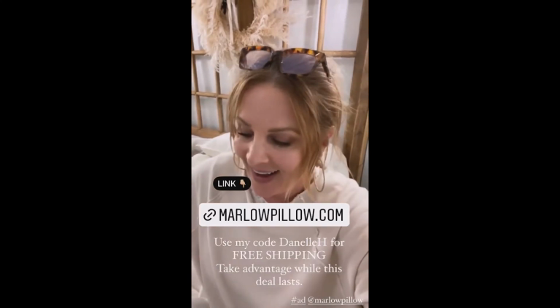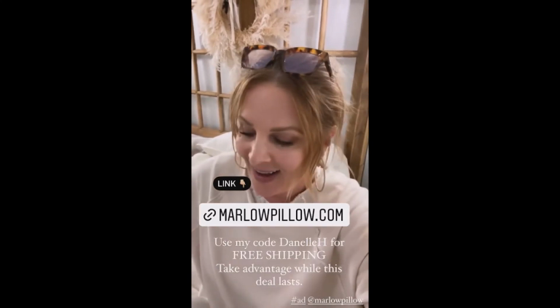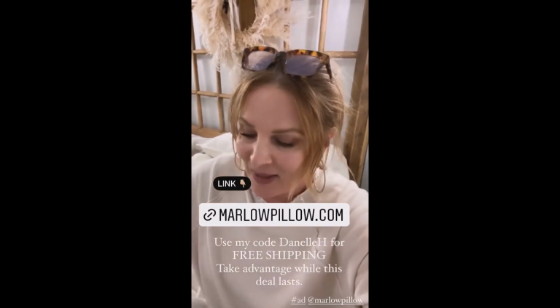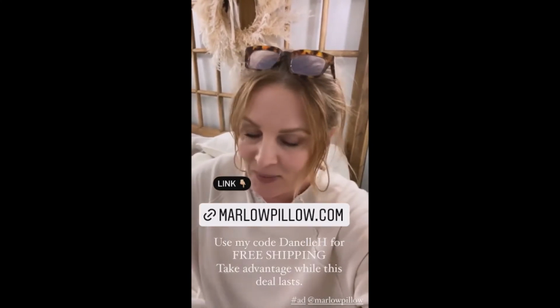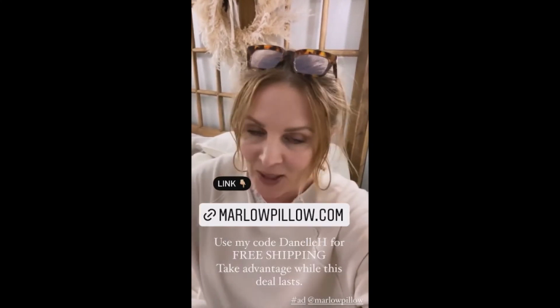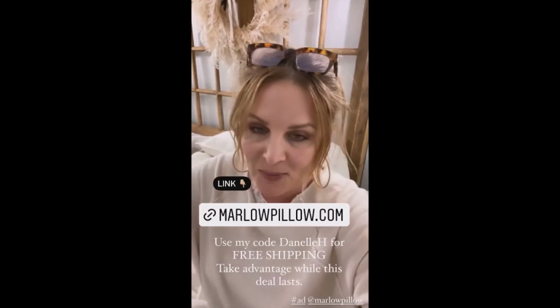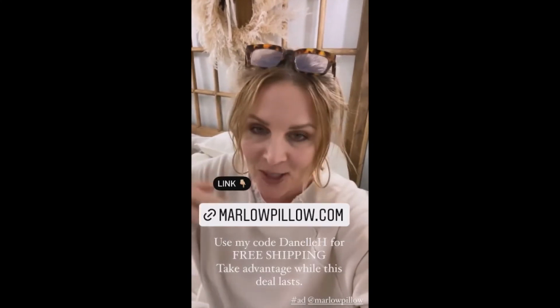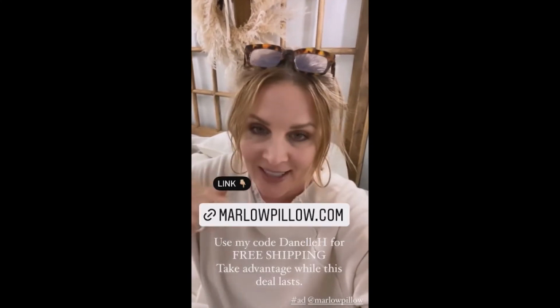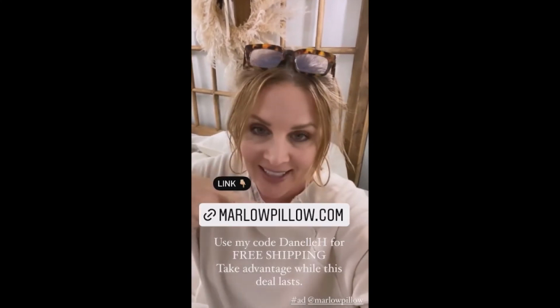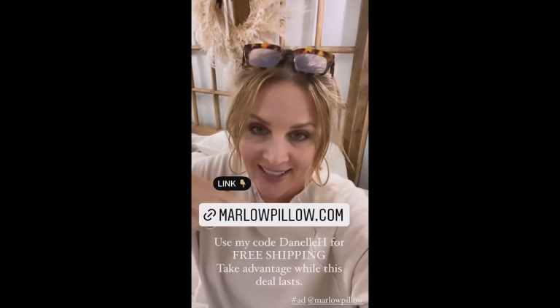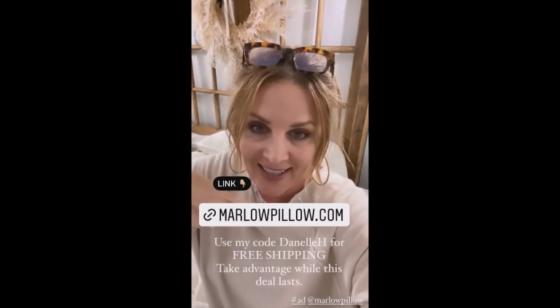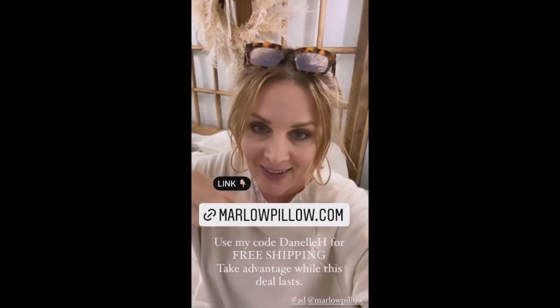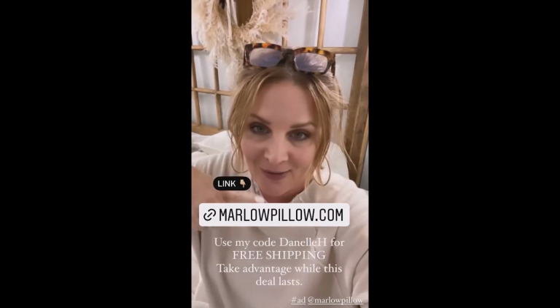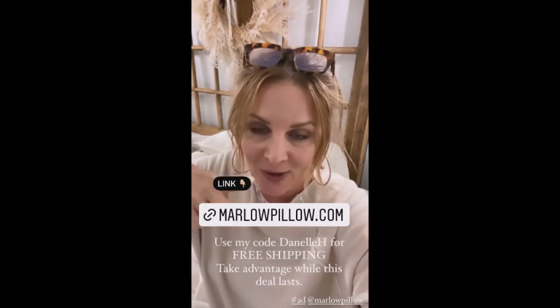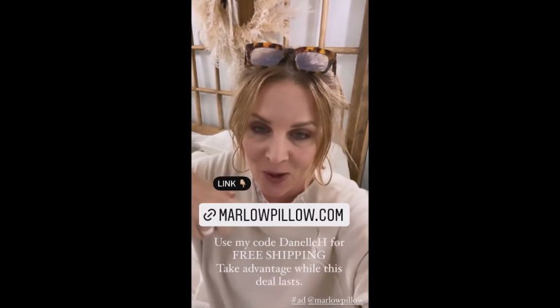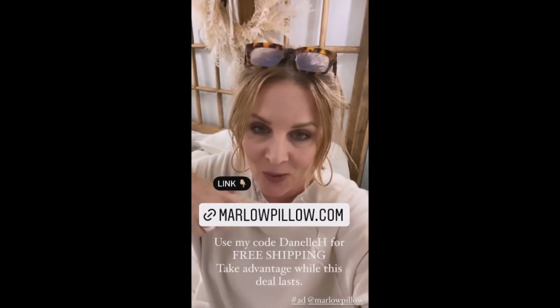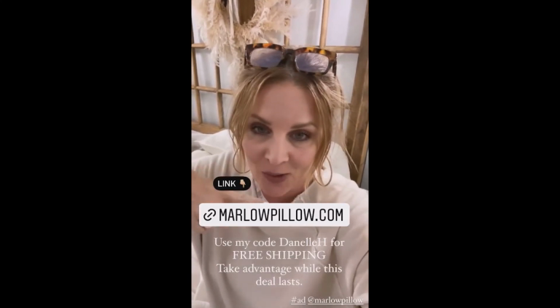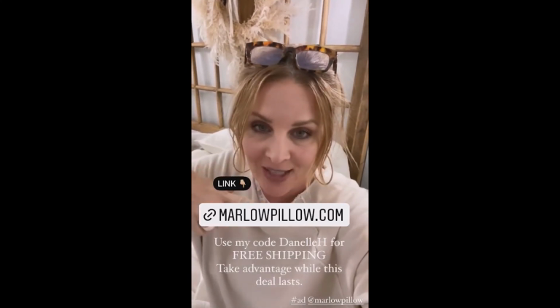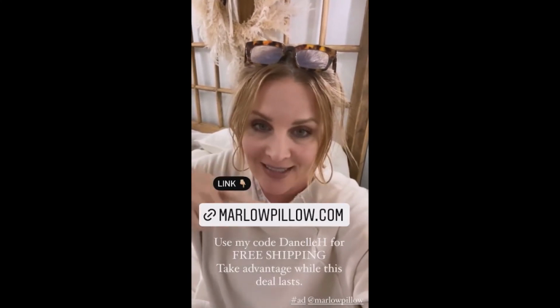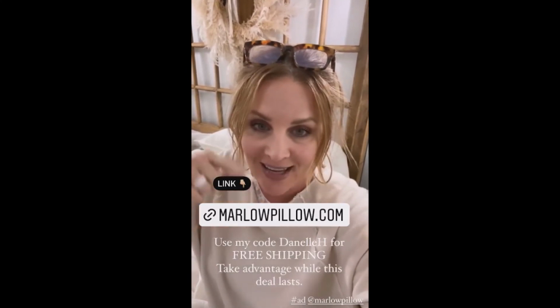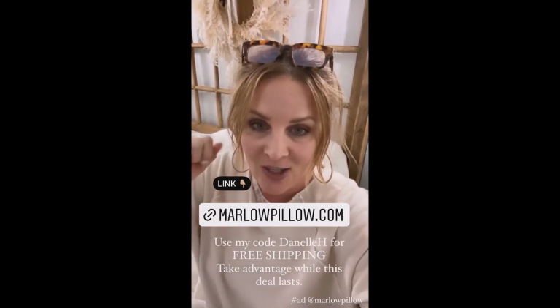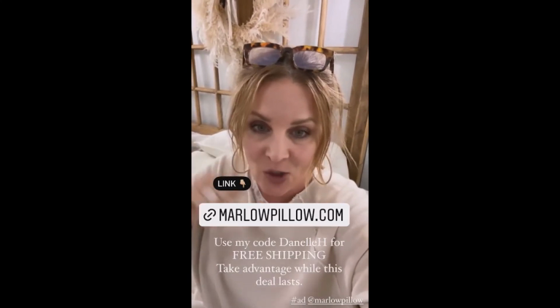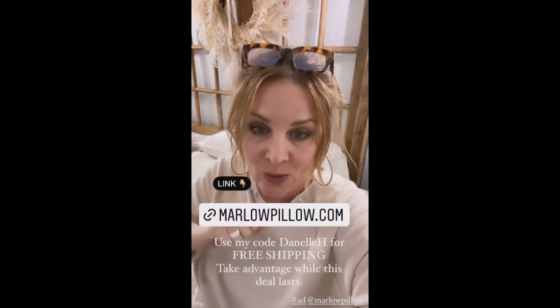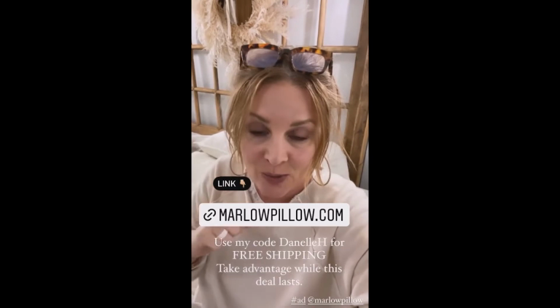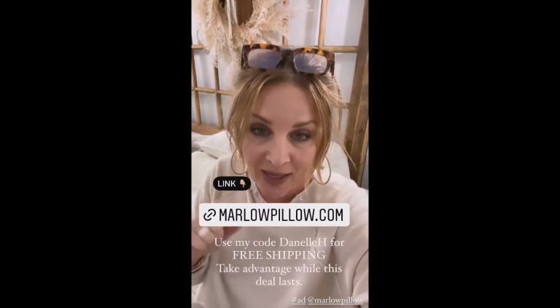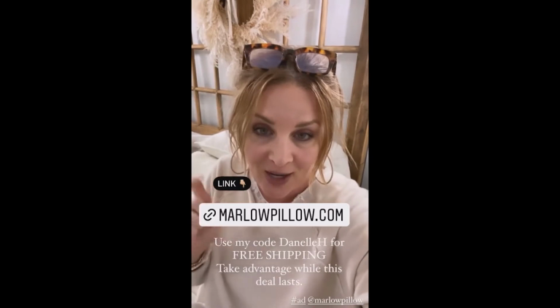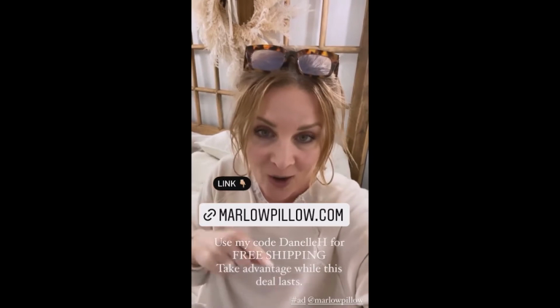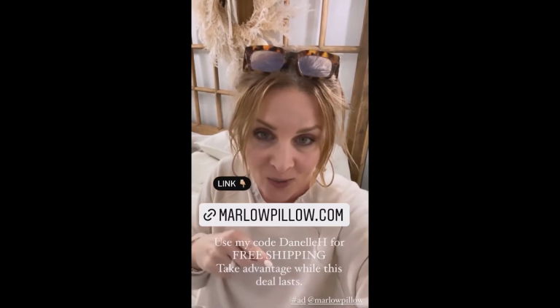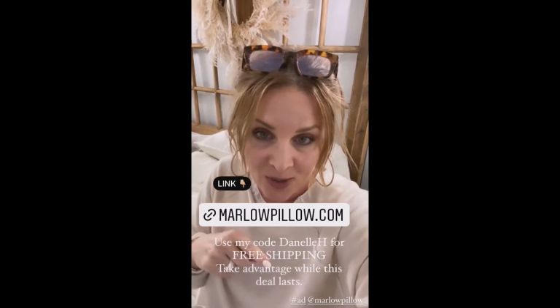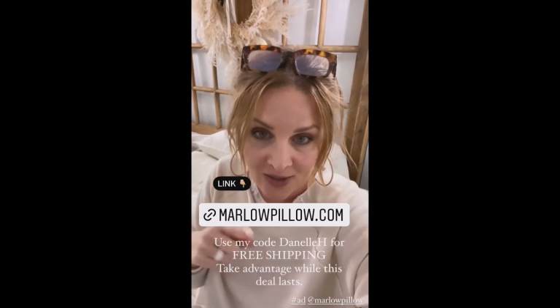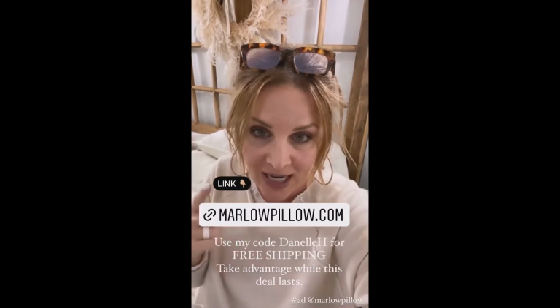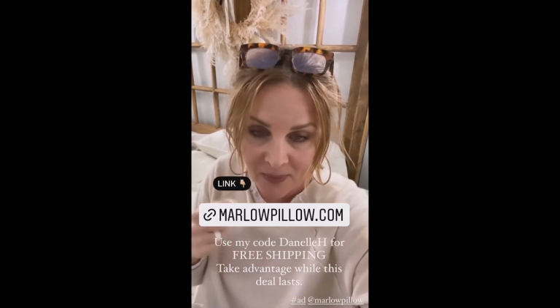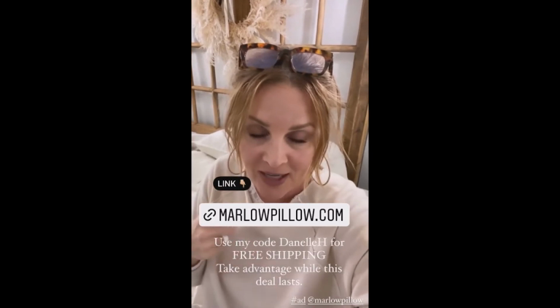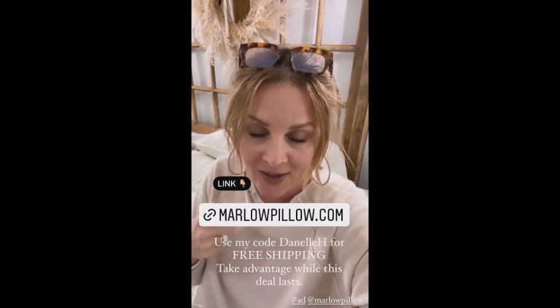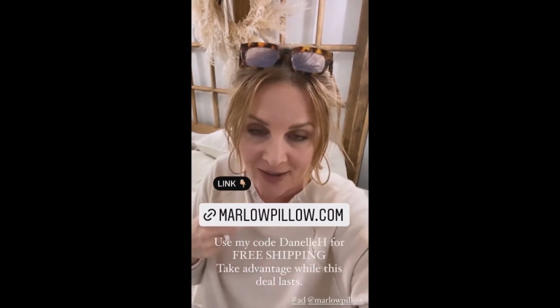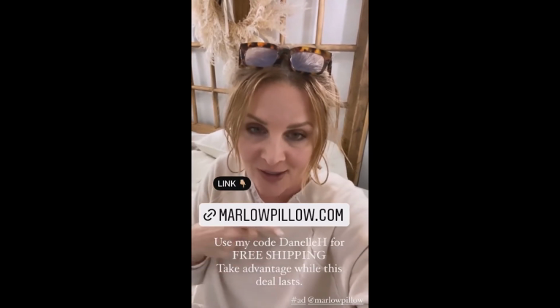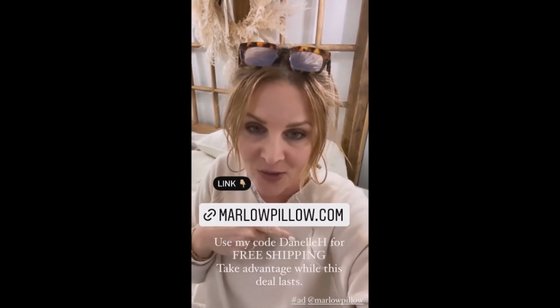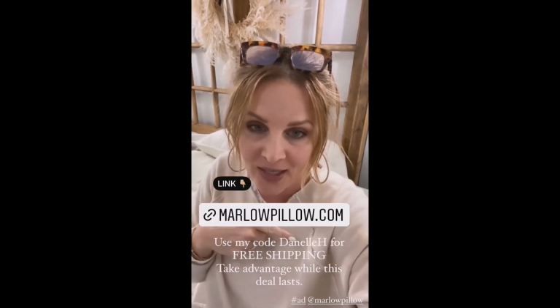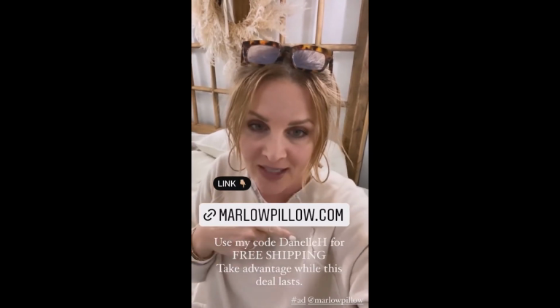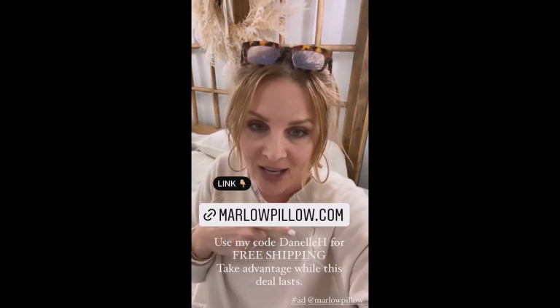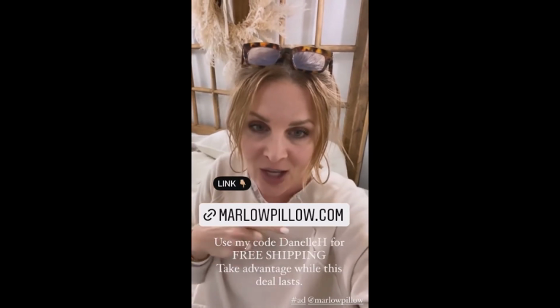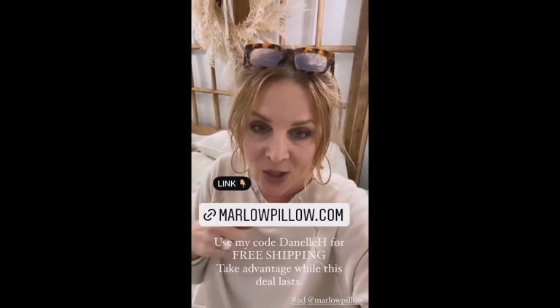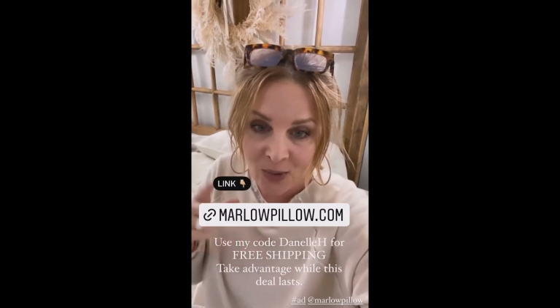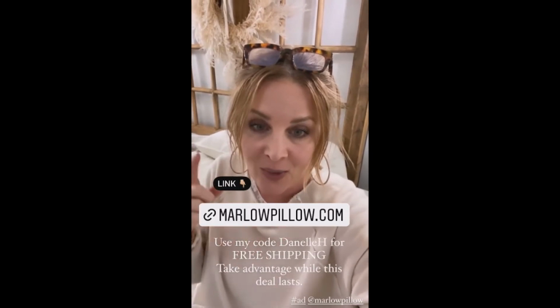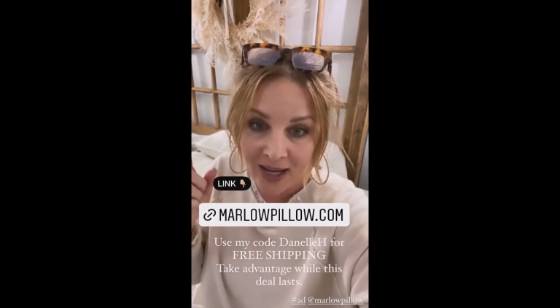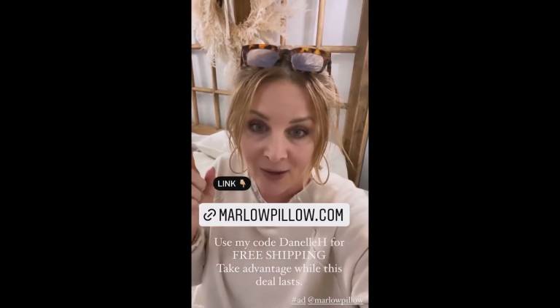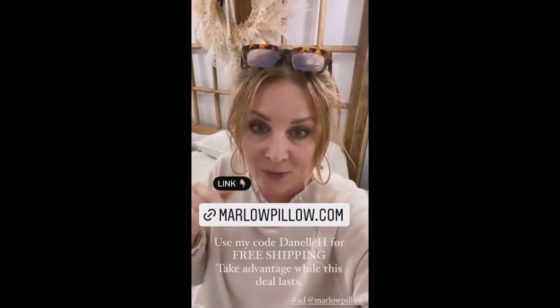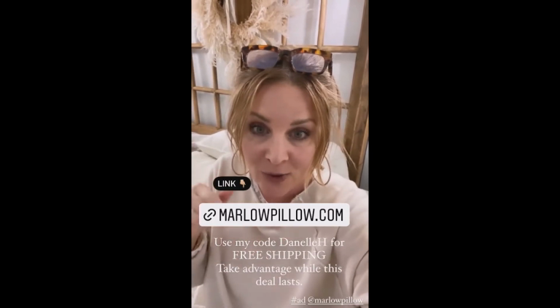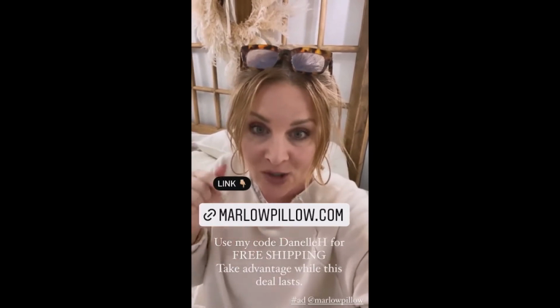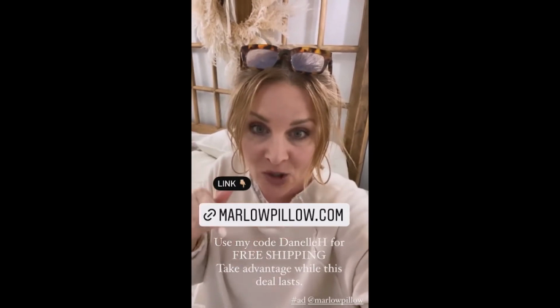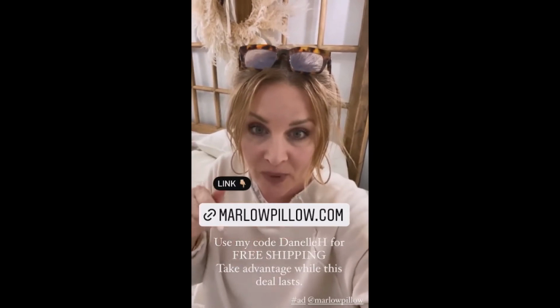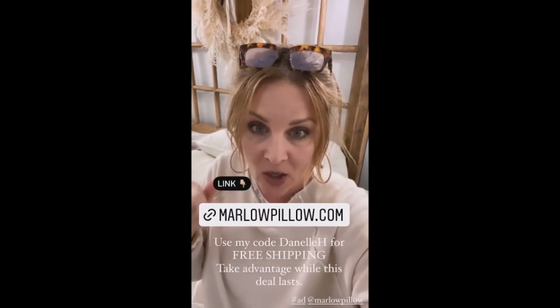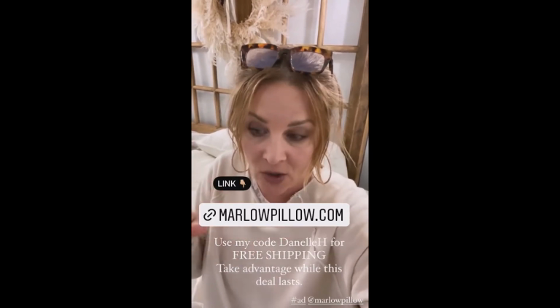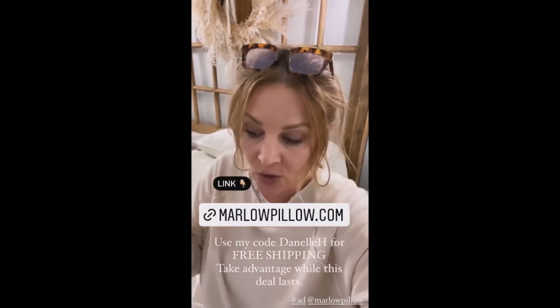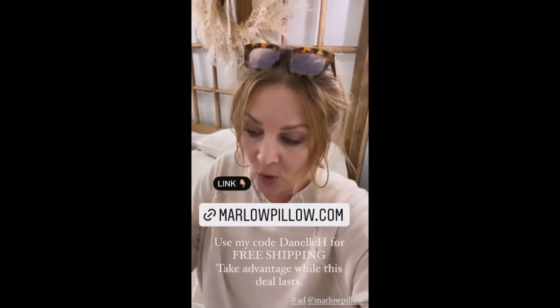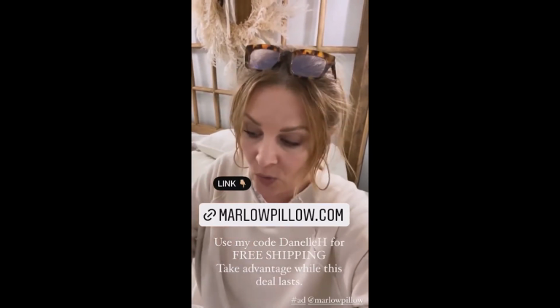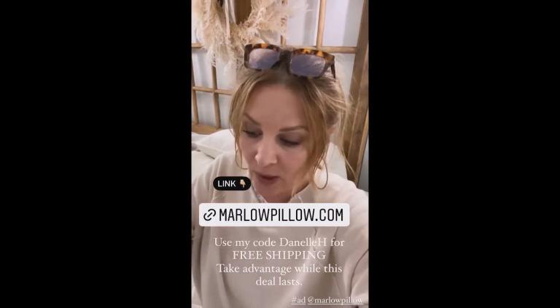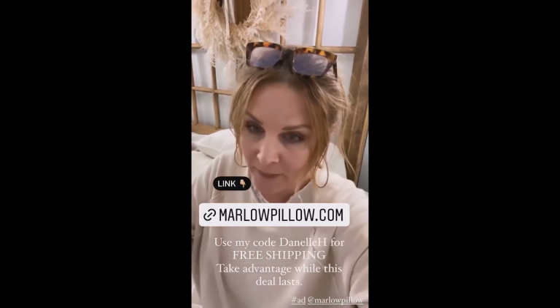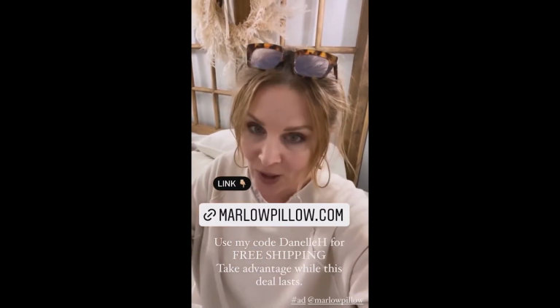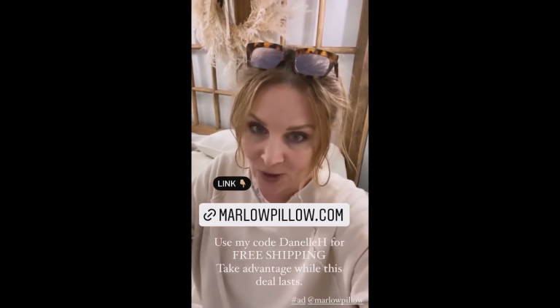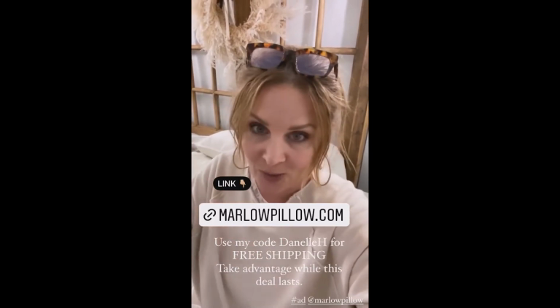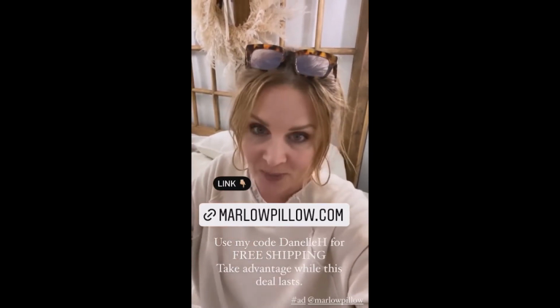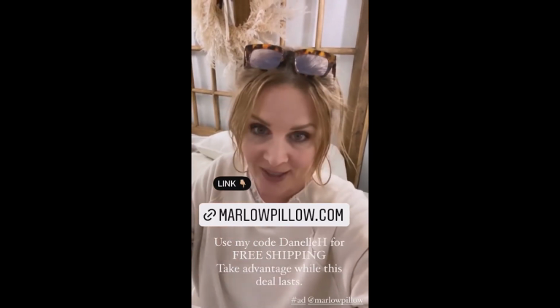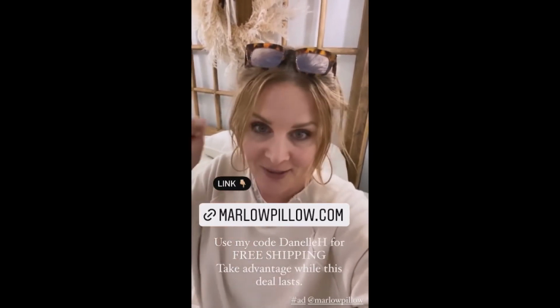I'm going to put a link here. If you go through it and use my code — I'll type it here on the screen — you will get free shipping on your own Marlowe pillows.